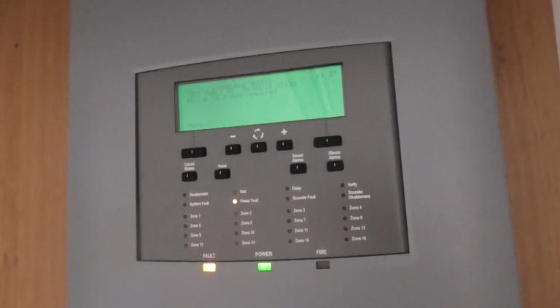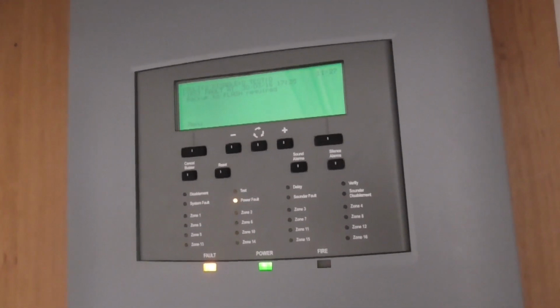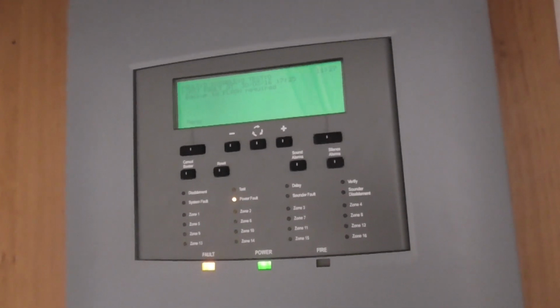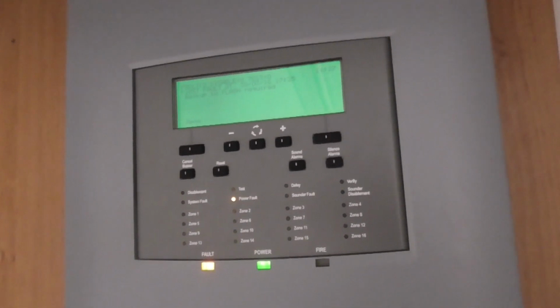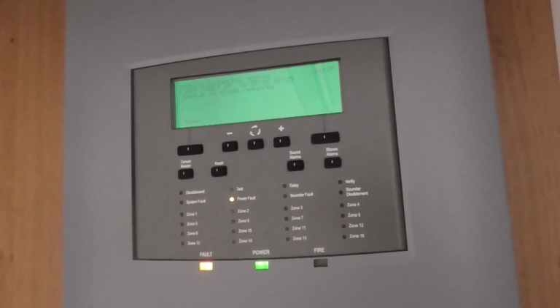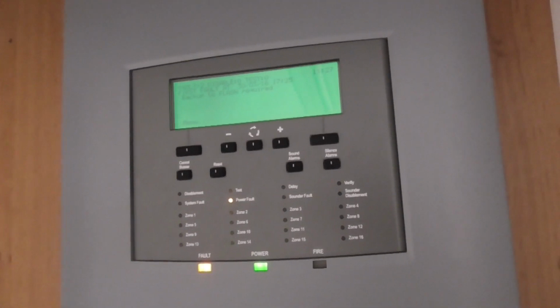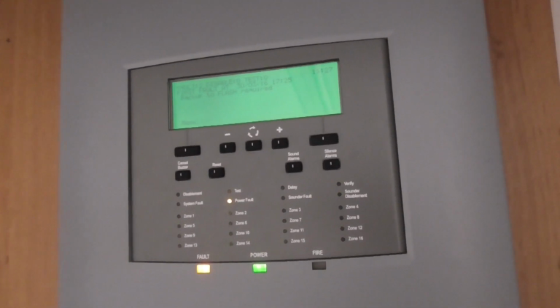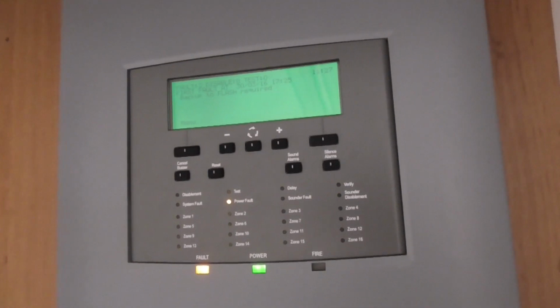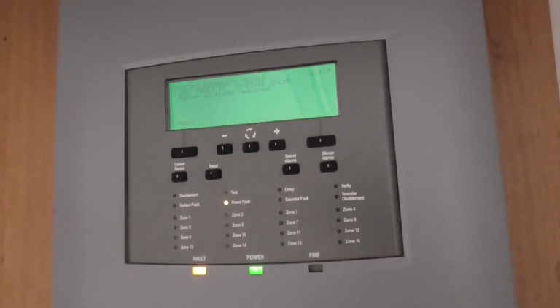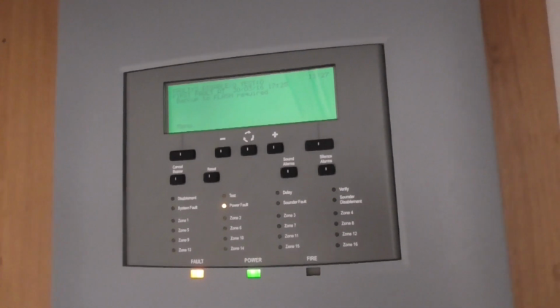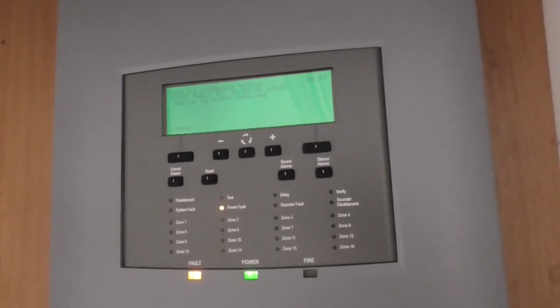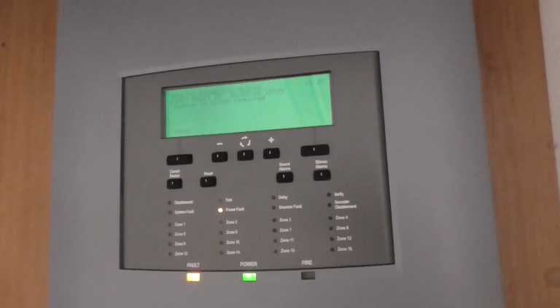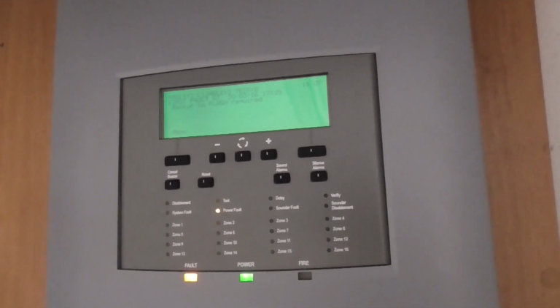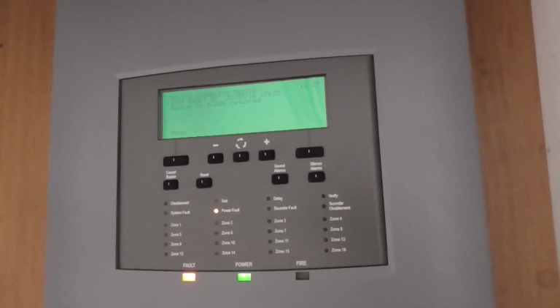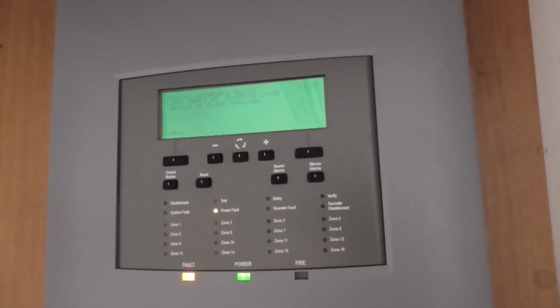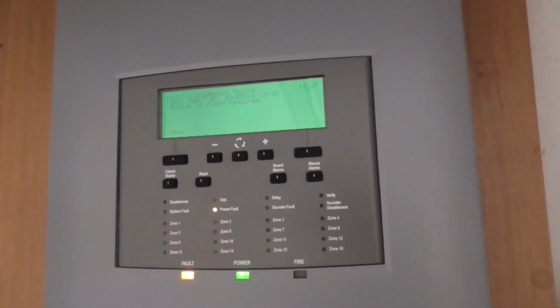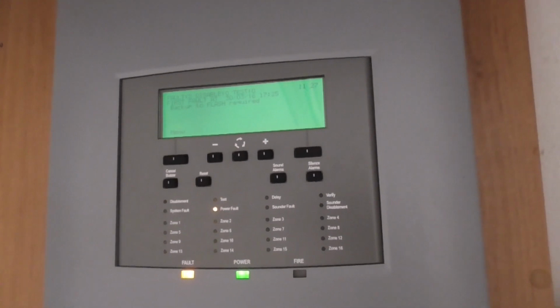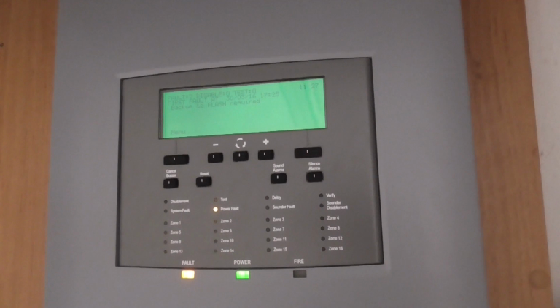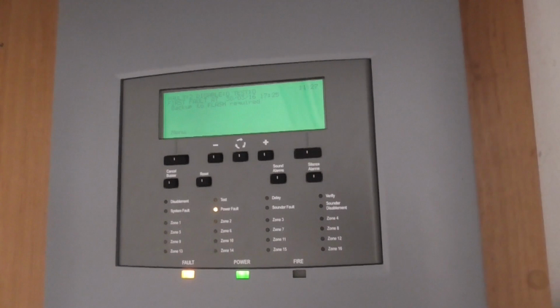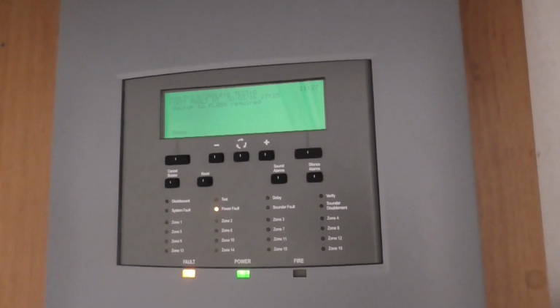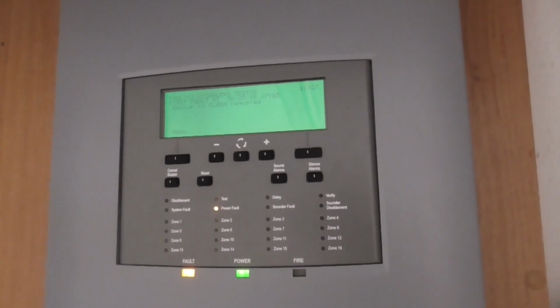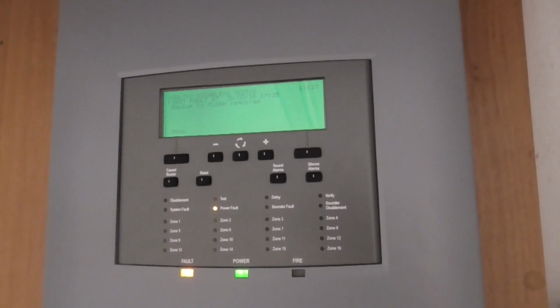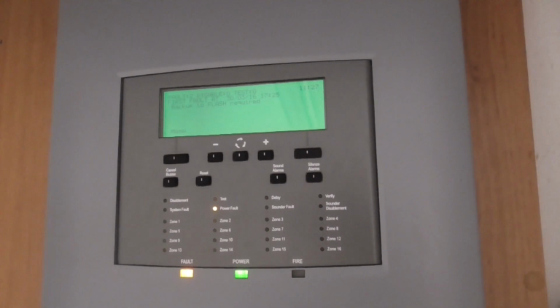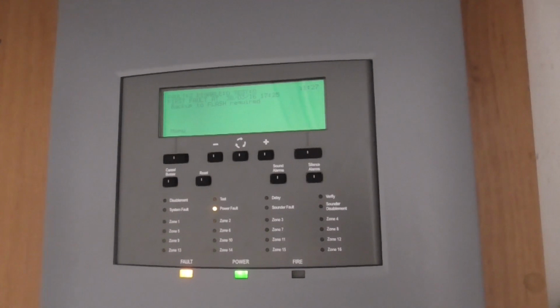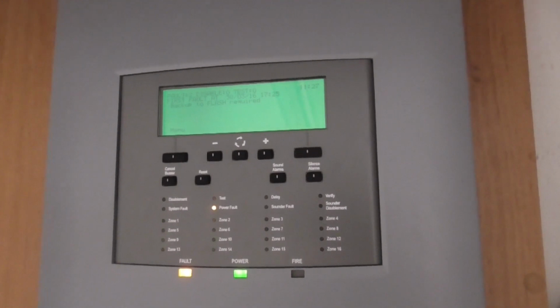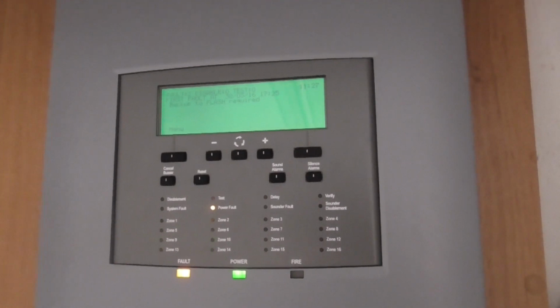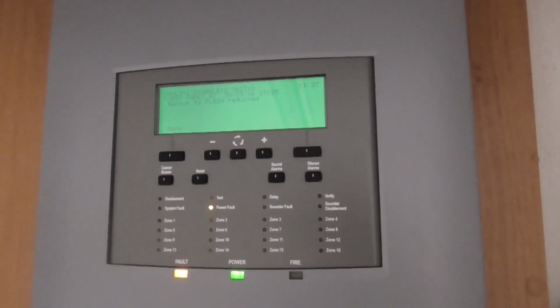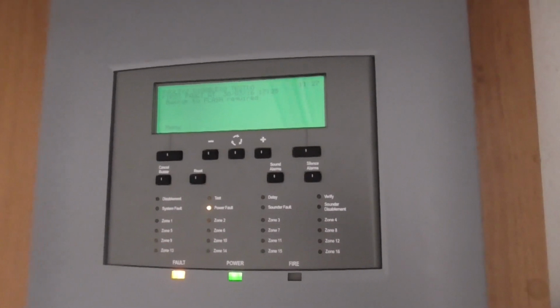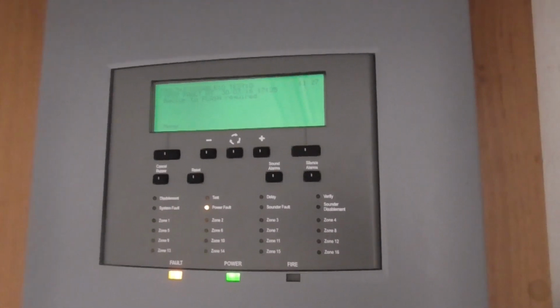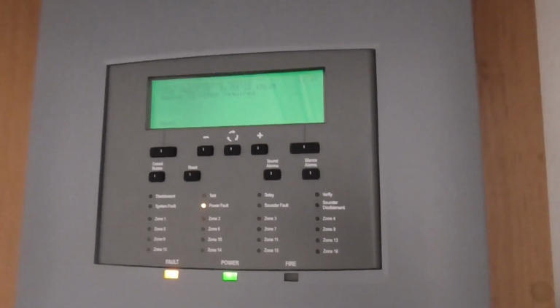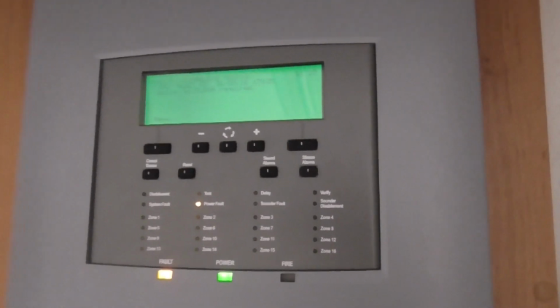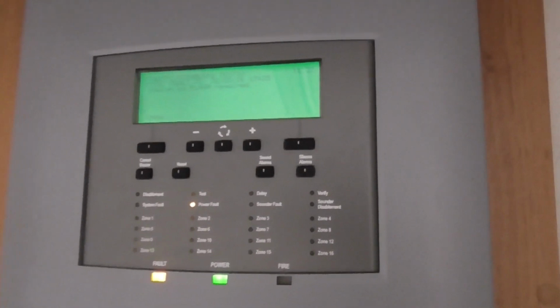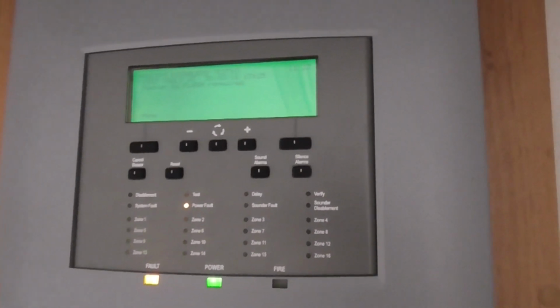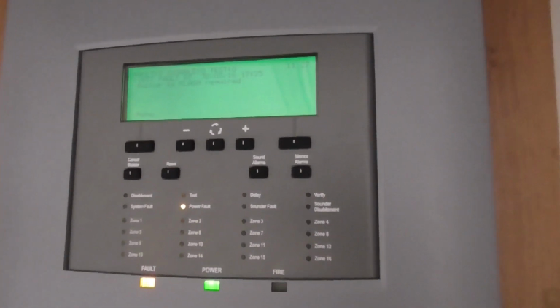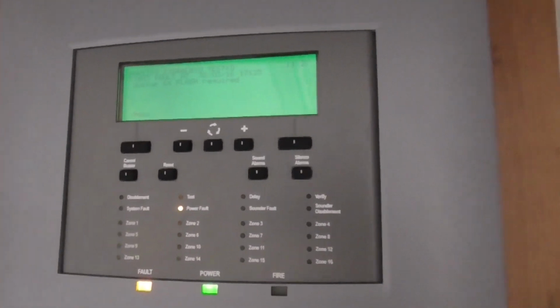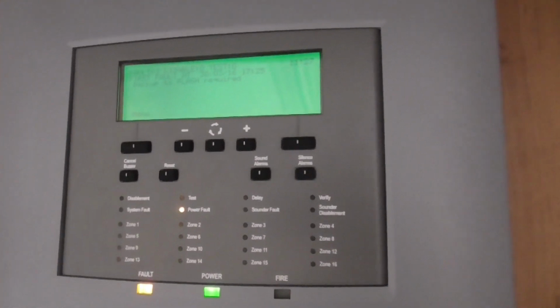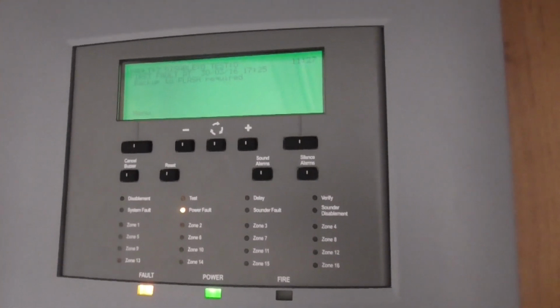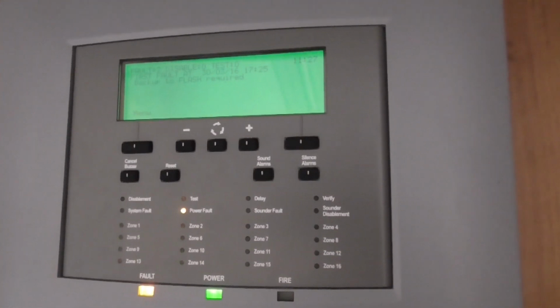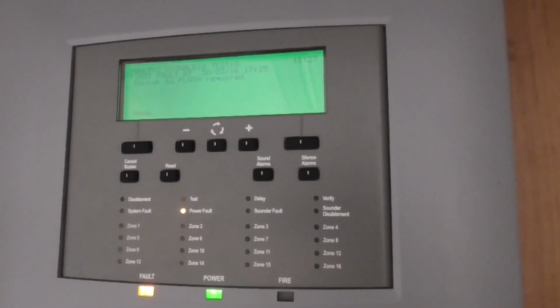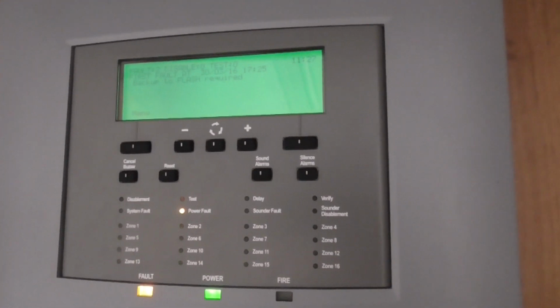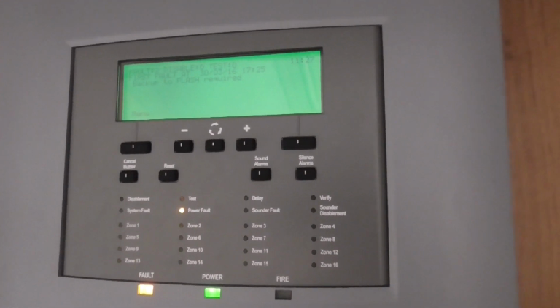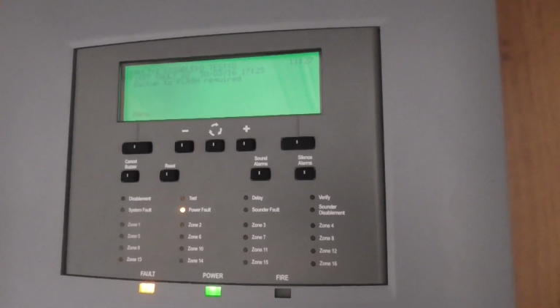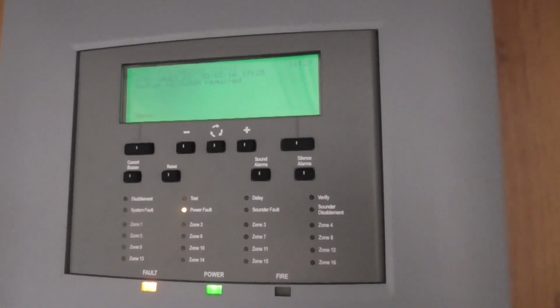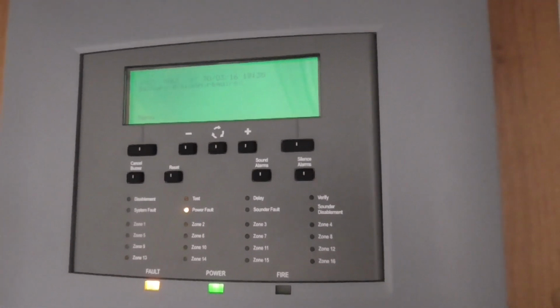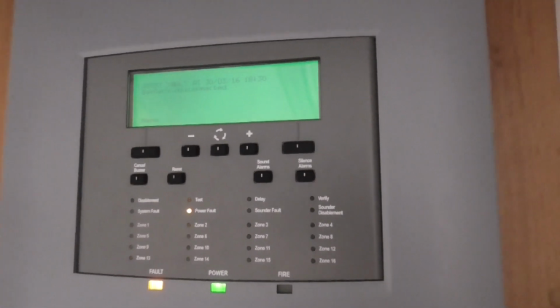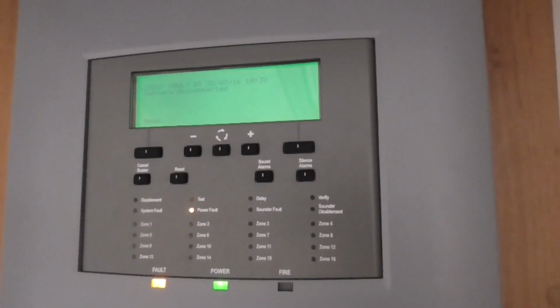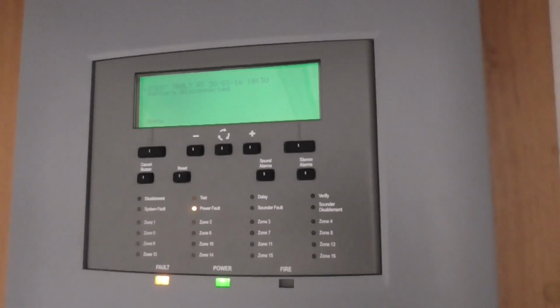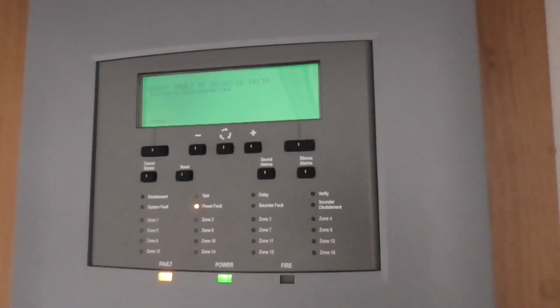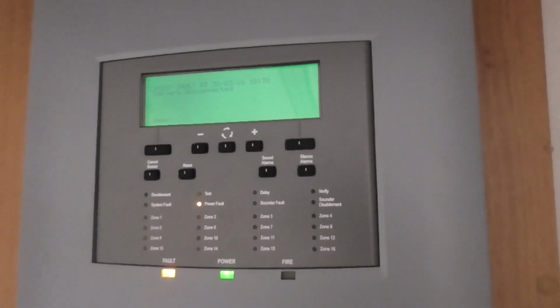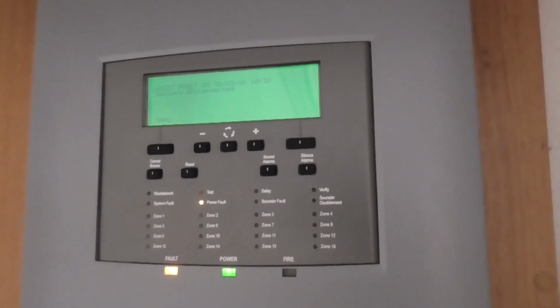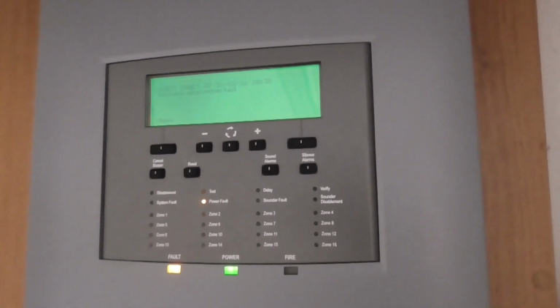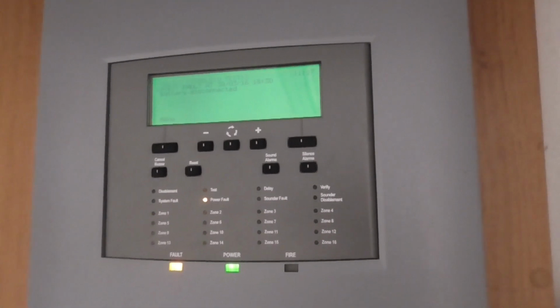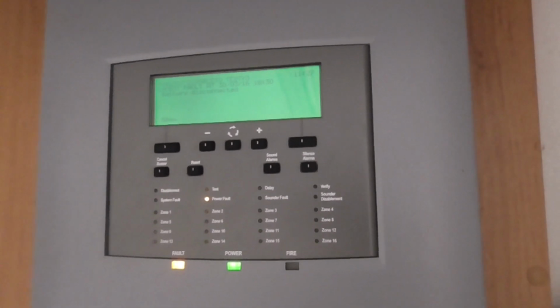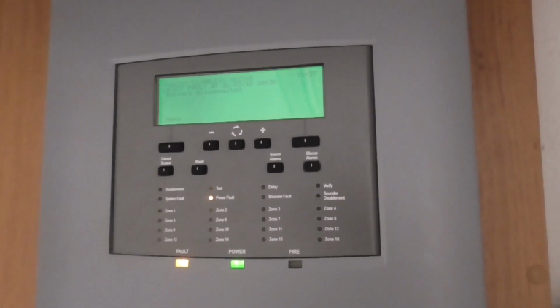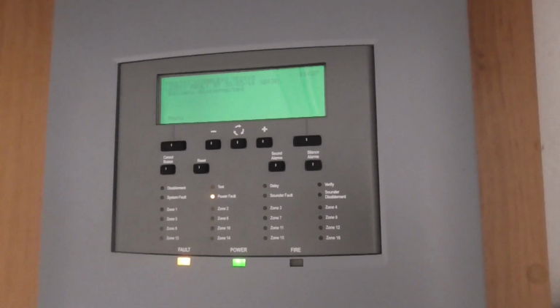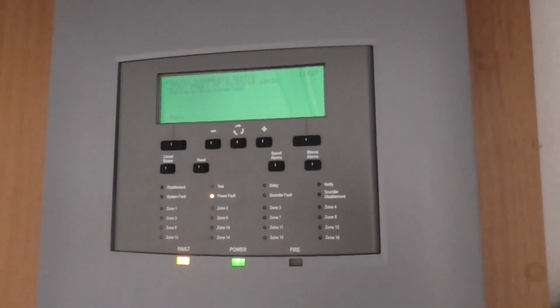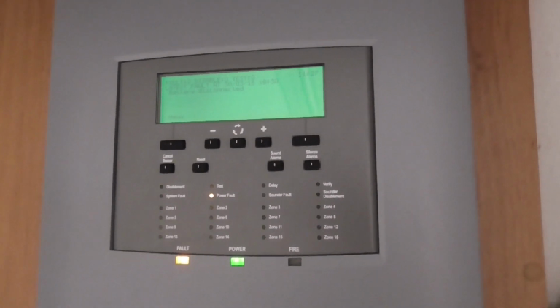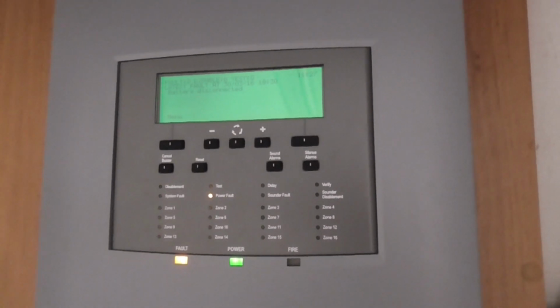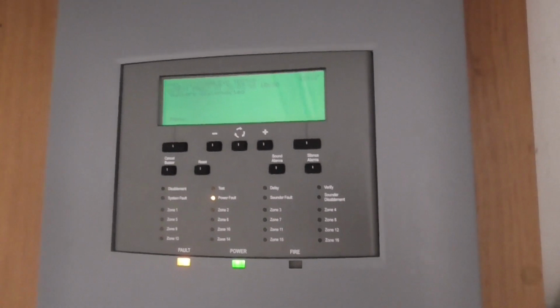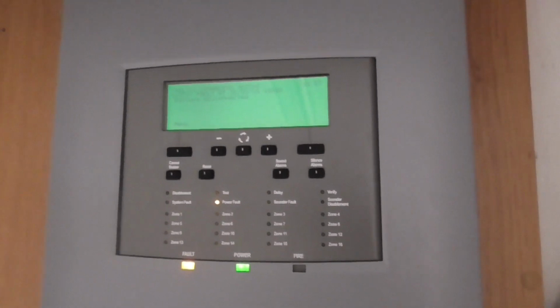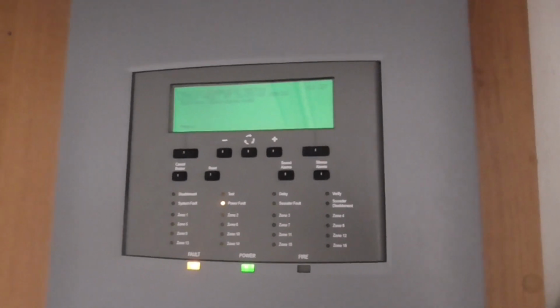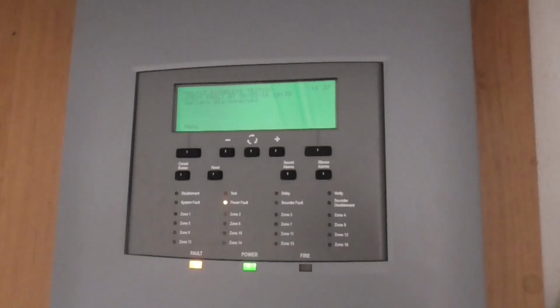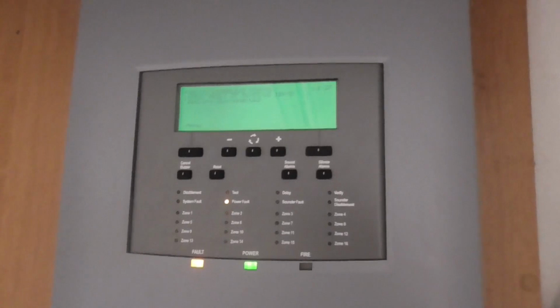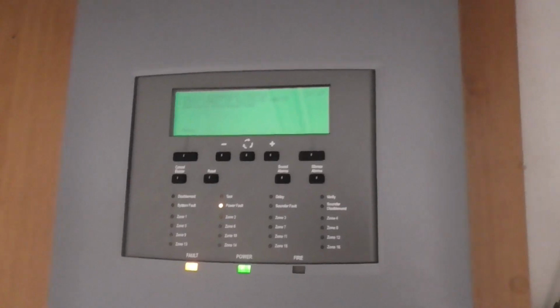I'm going to show you the devices, then show you a little bit of the panel, and then we'll probably test a device.